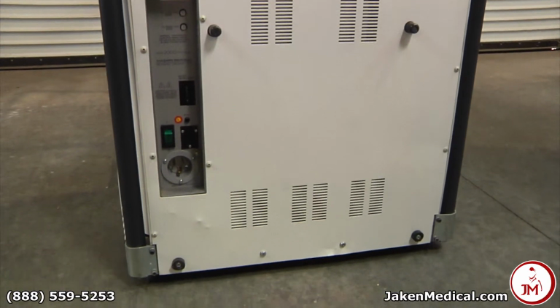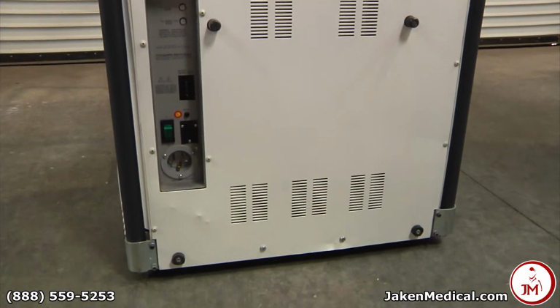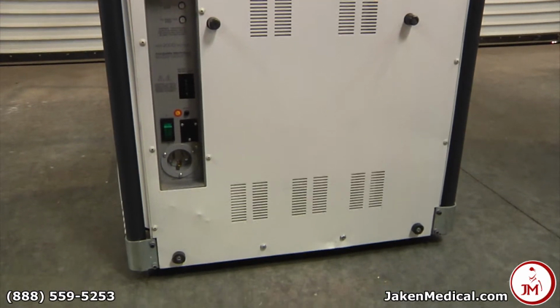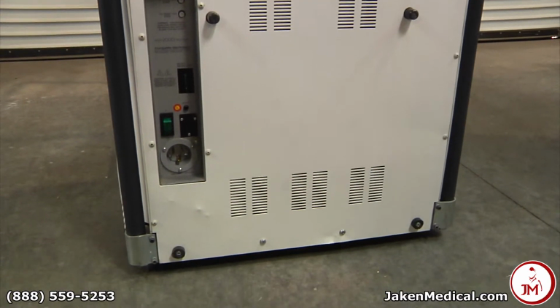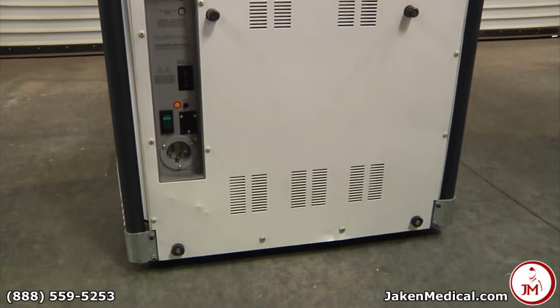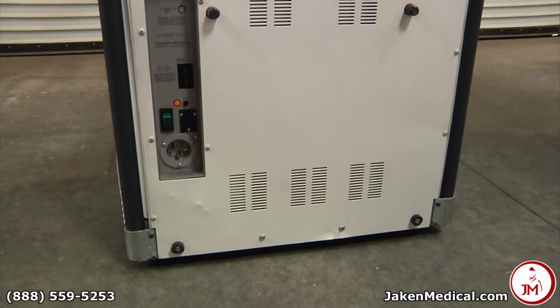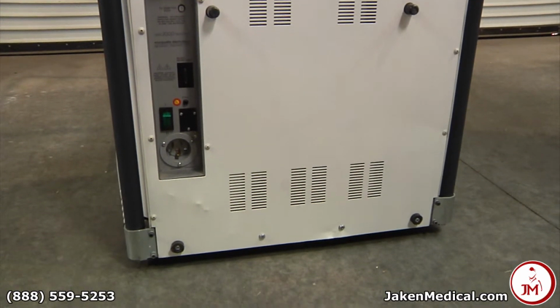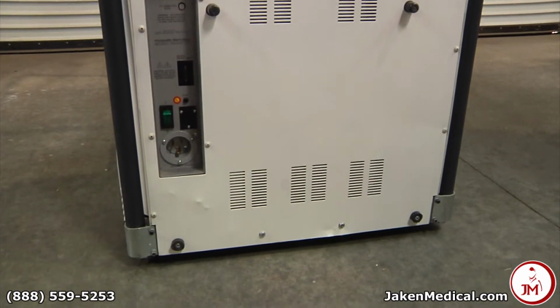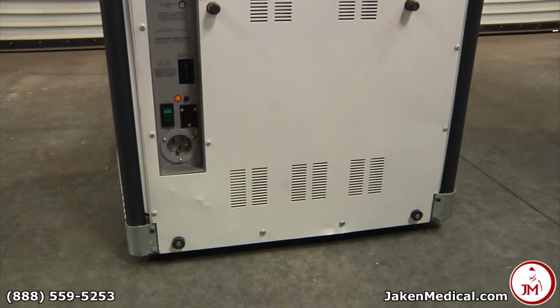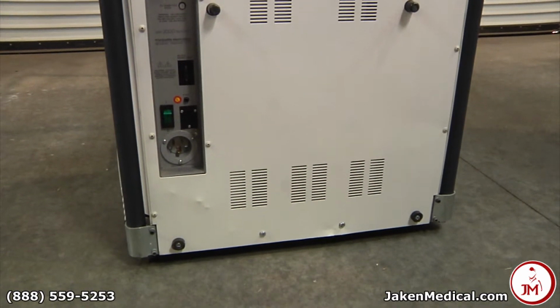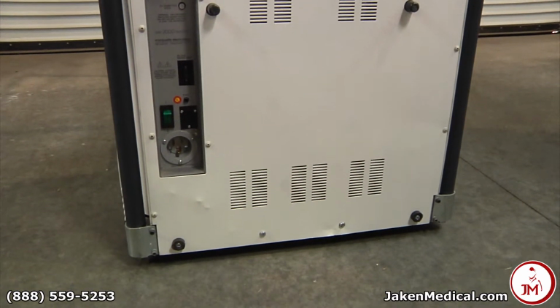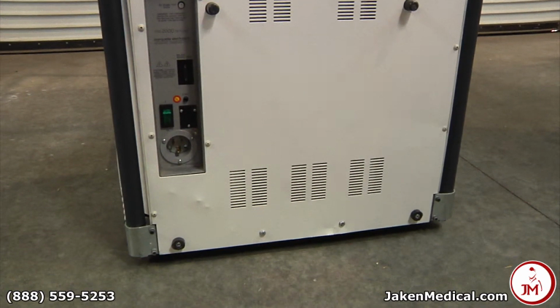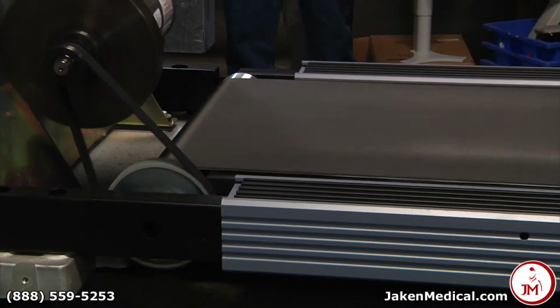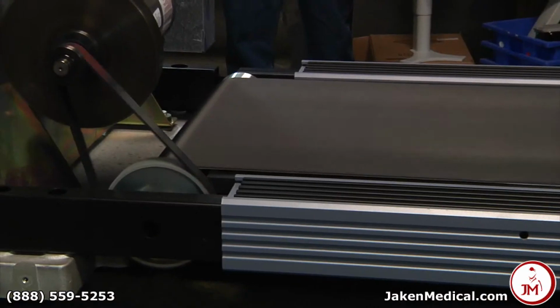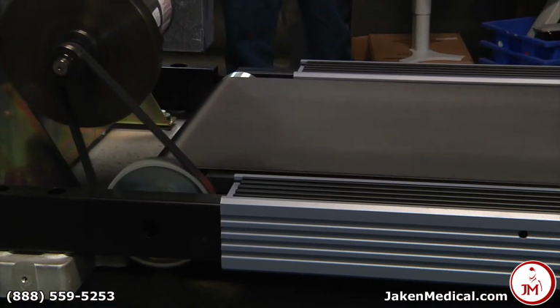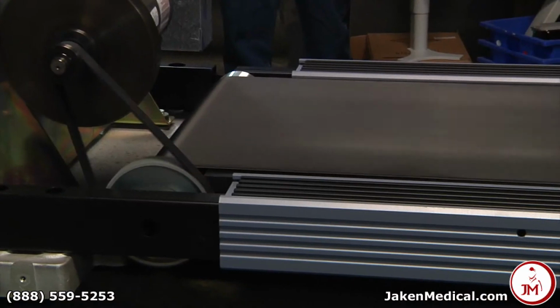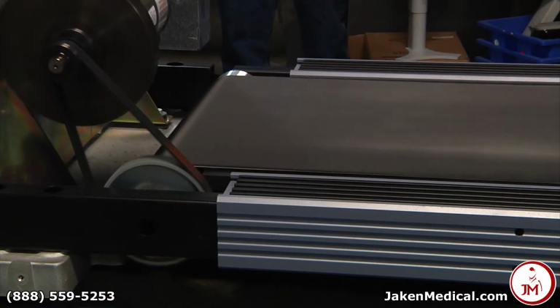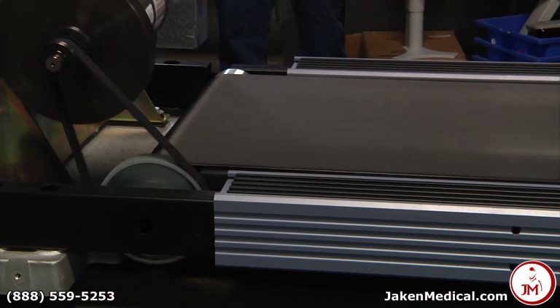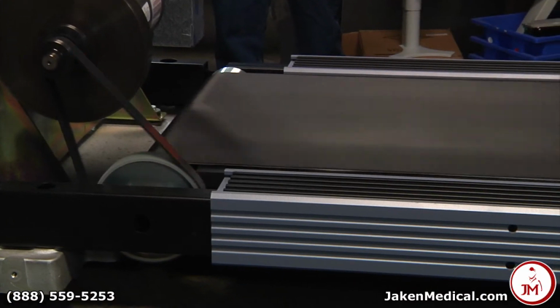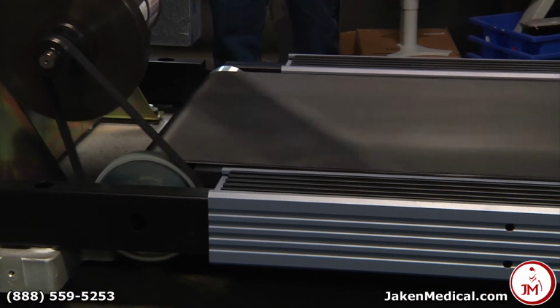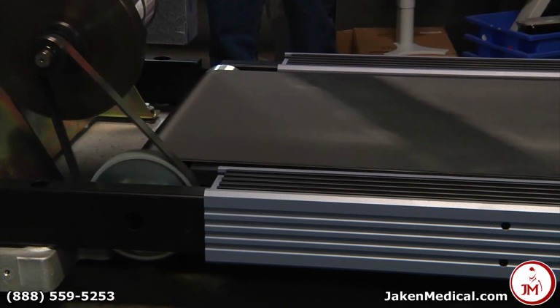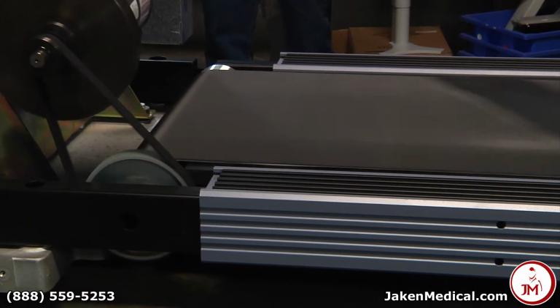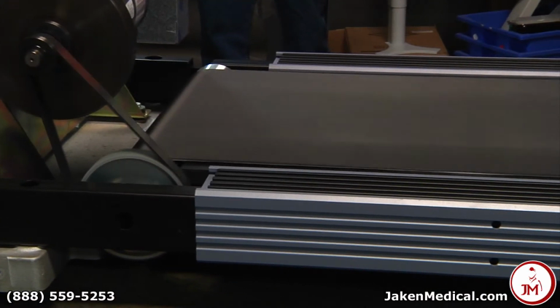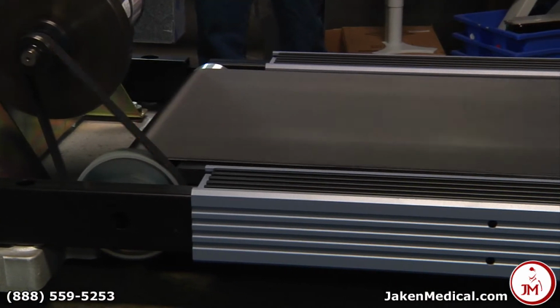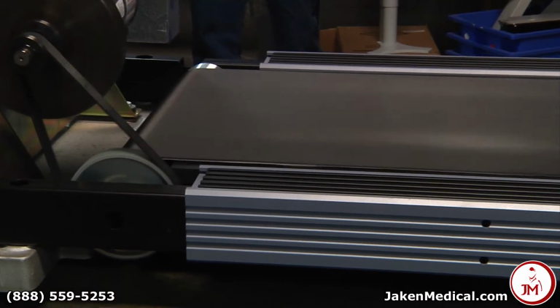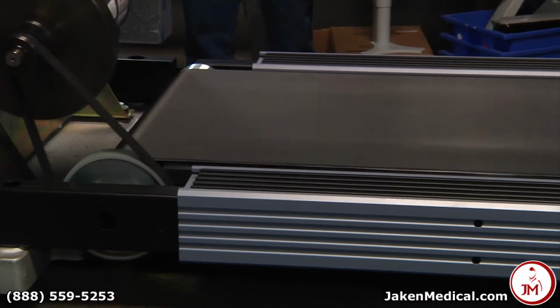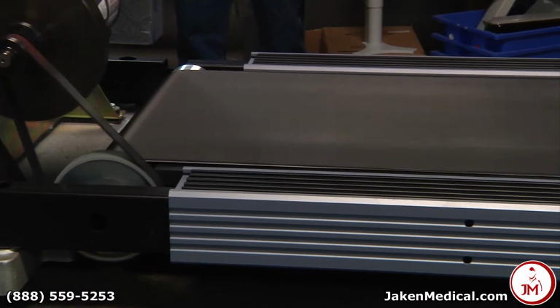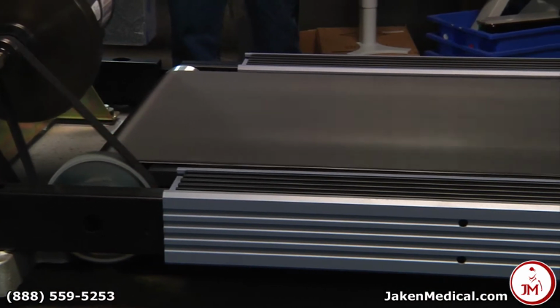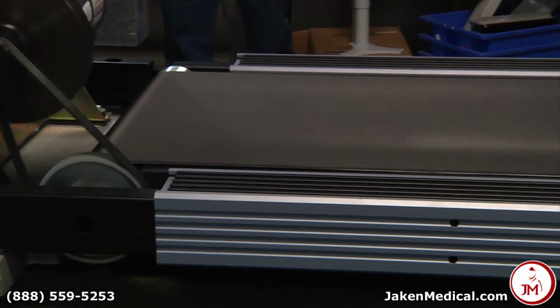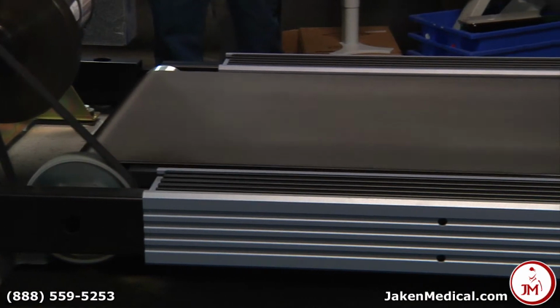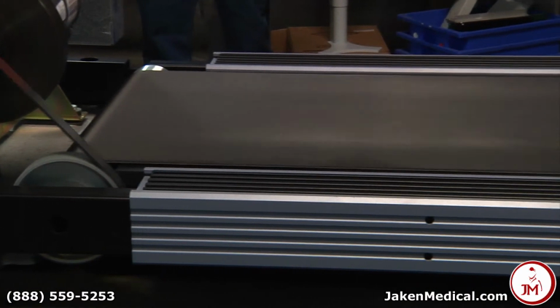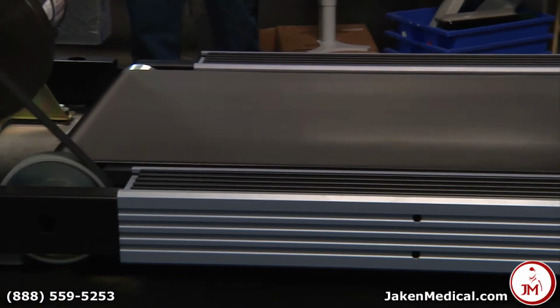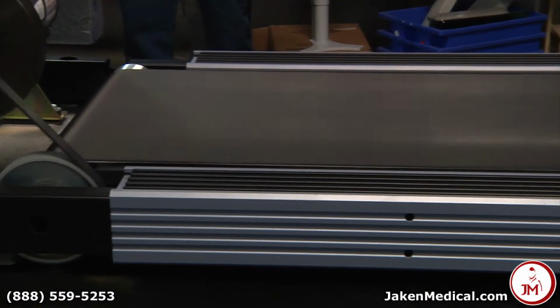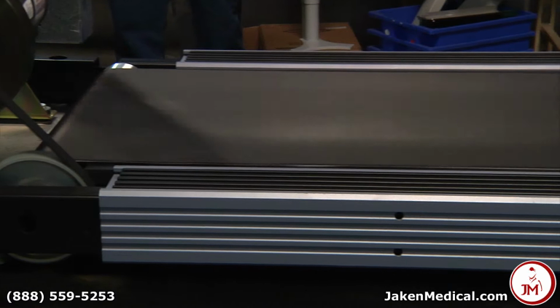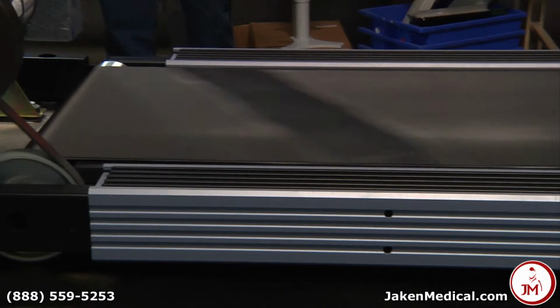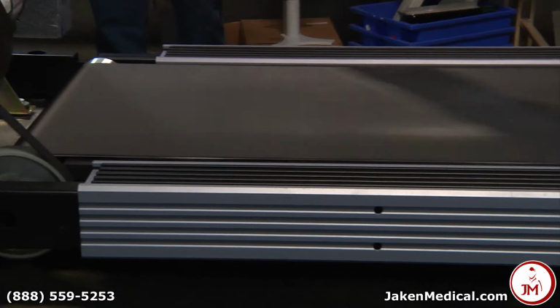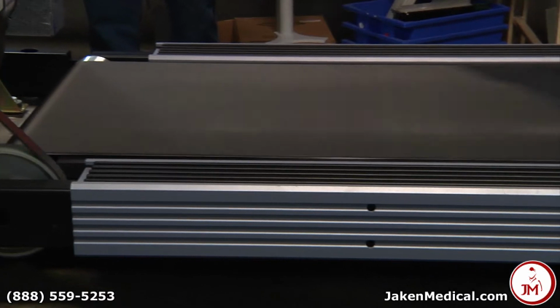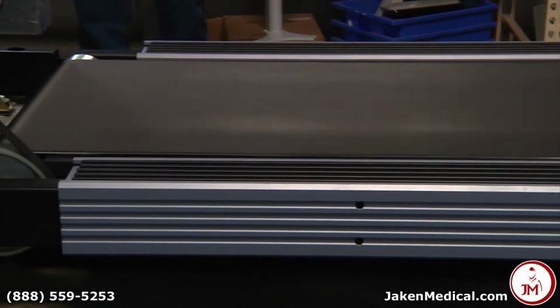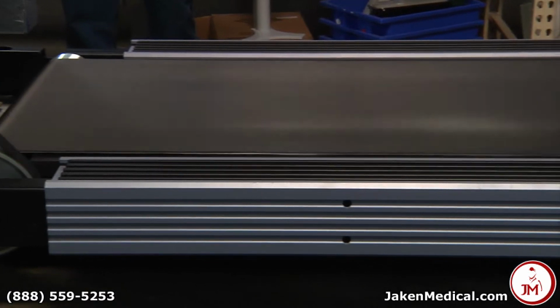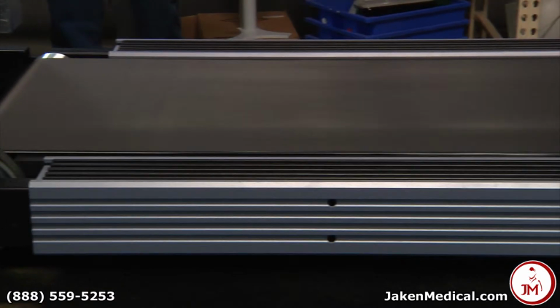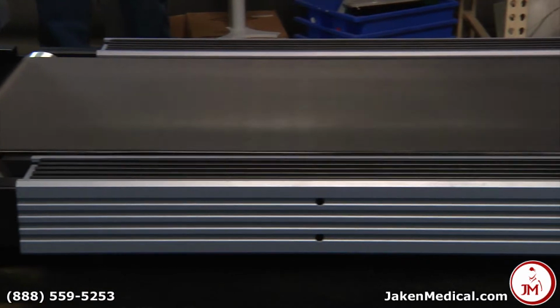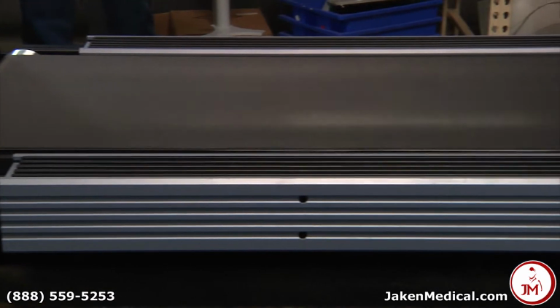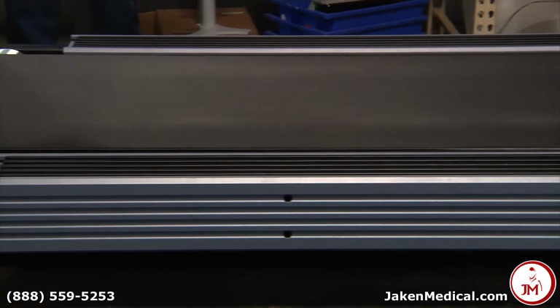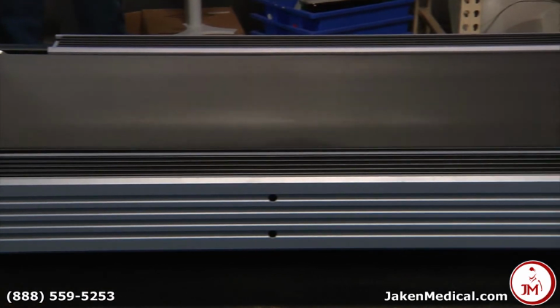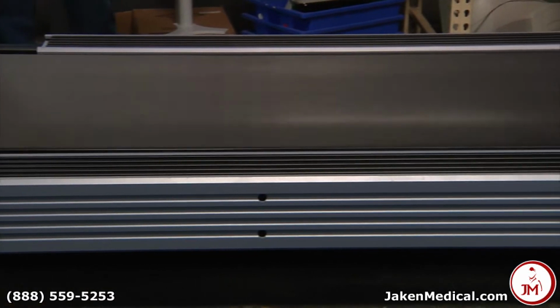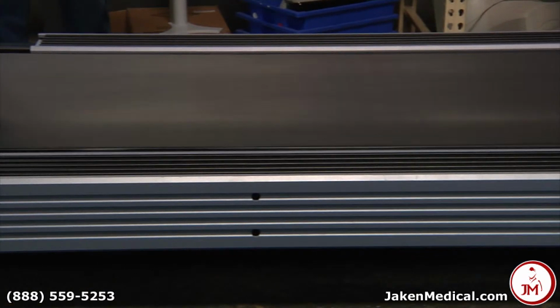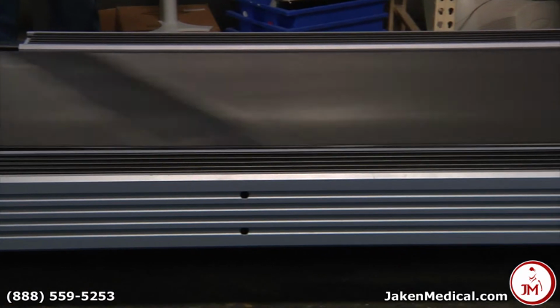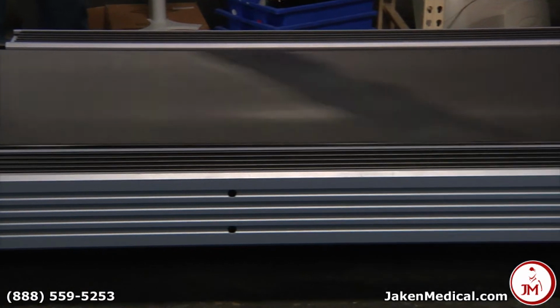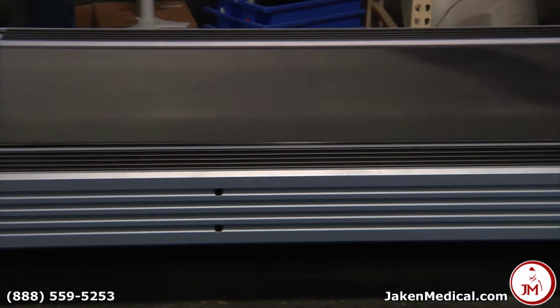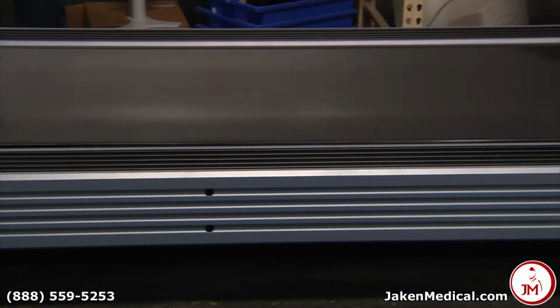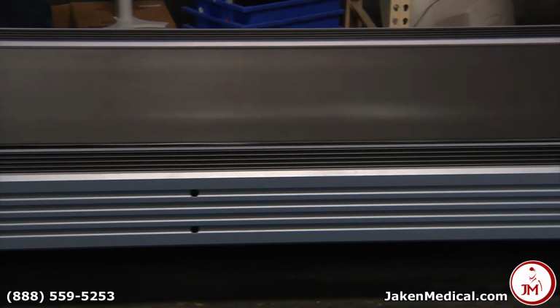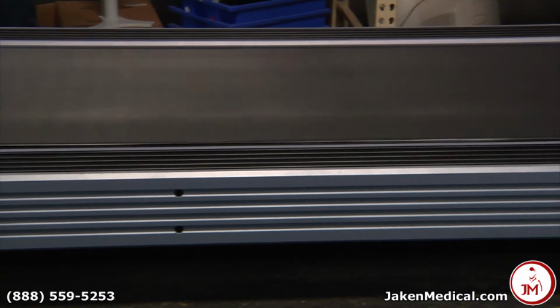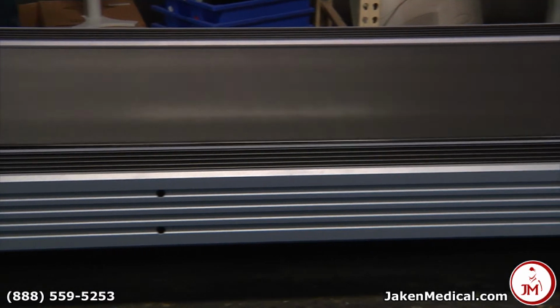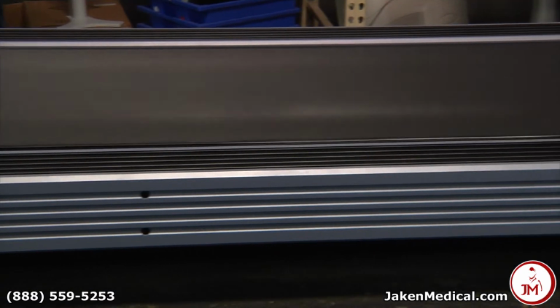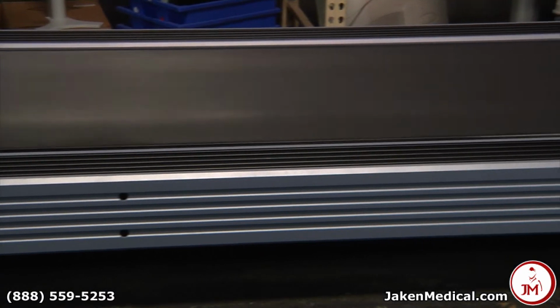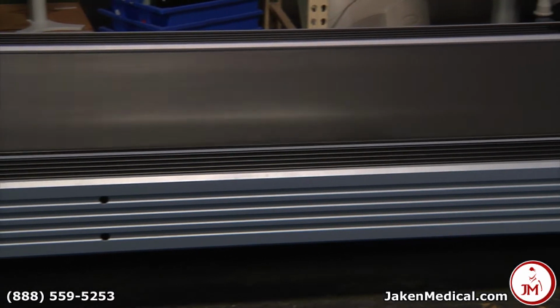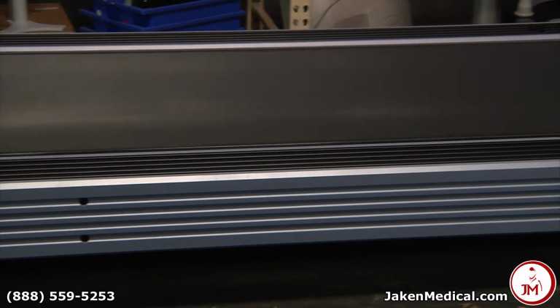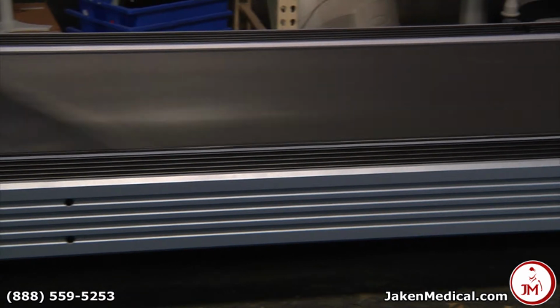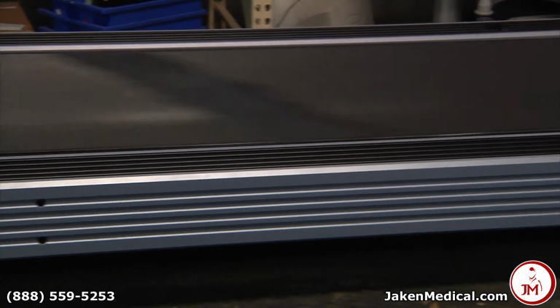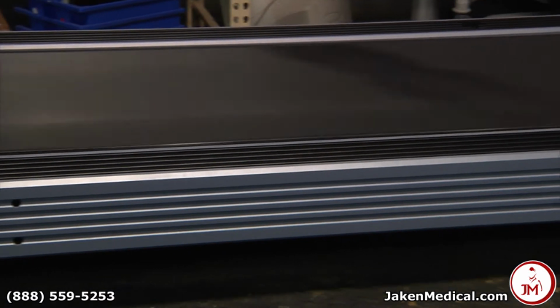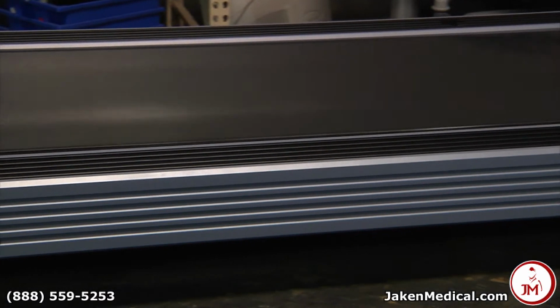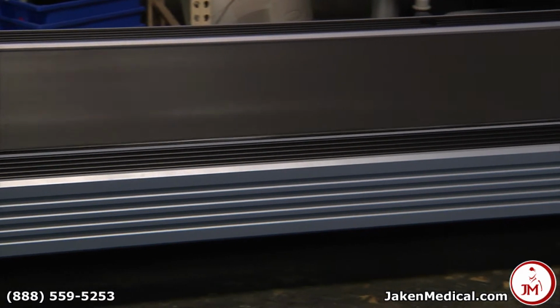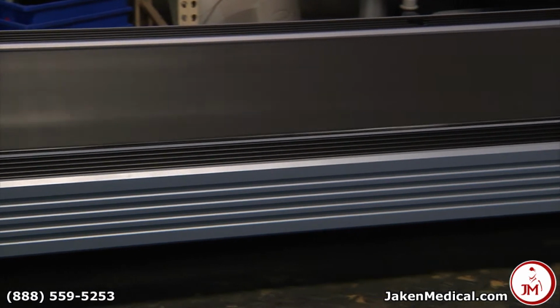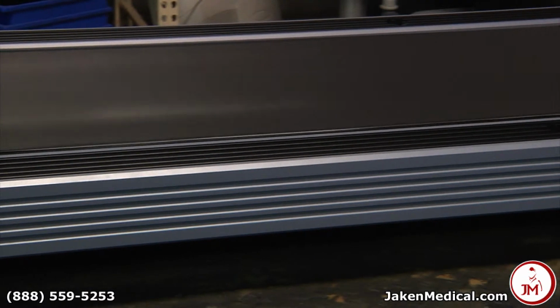We cycle each treadmill for a minimum of two to three days including walking on the treadmill for a minimum of 45 minutes.